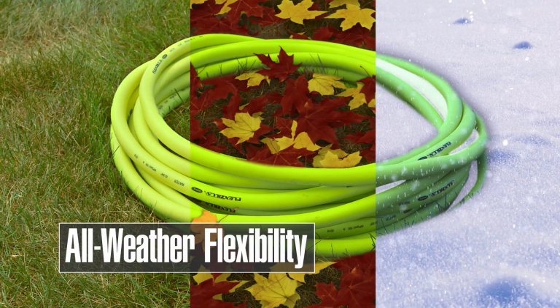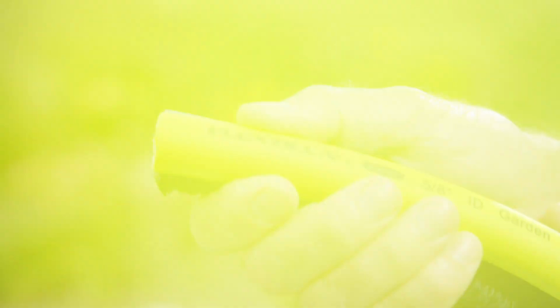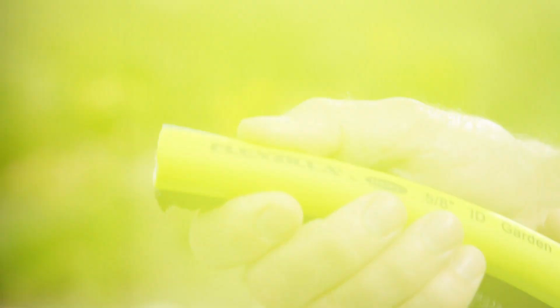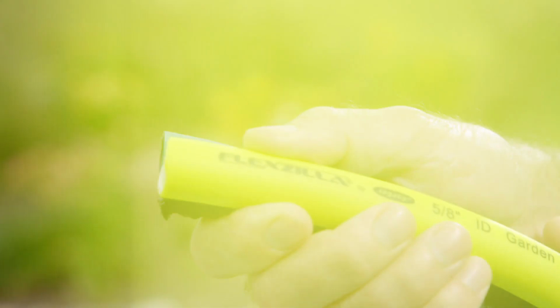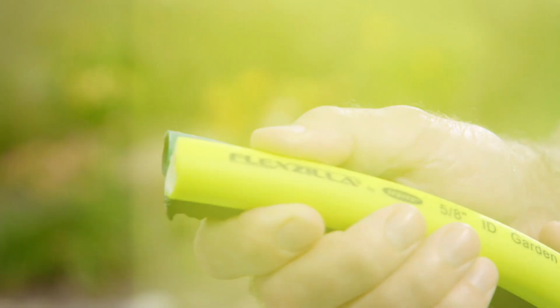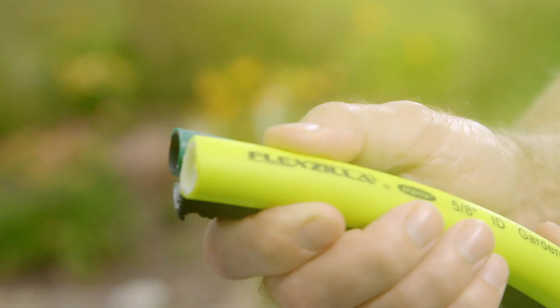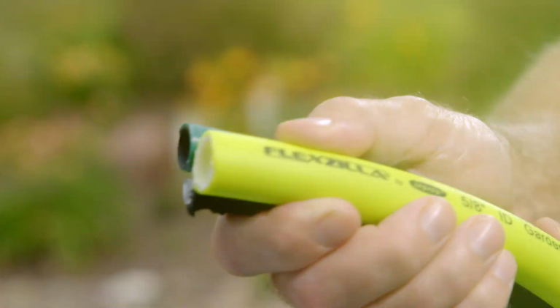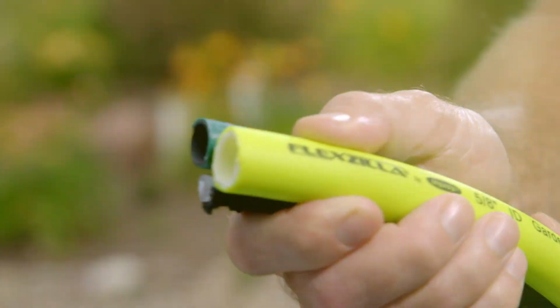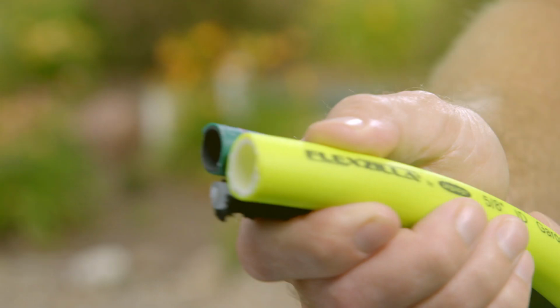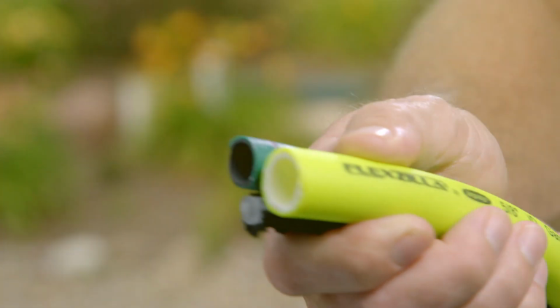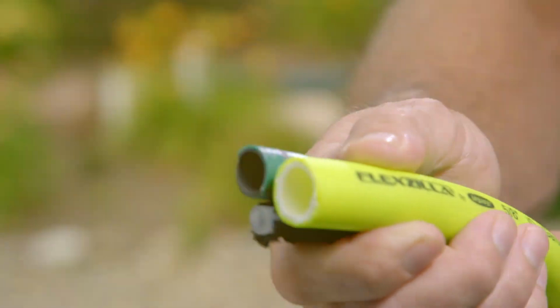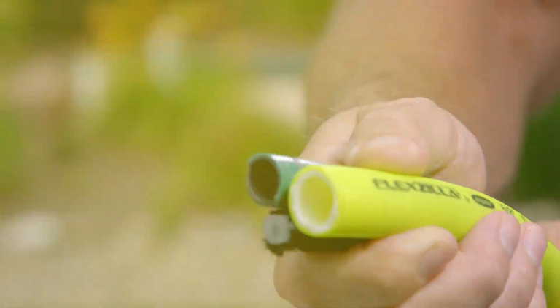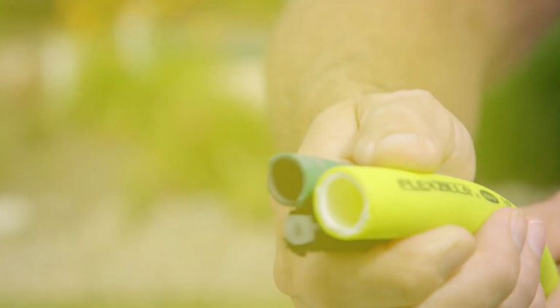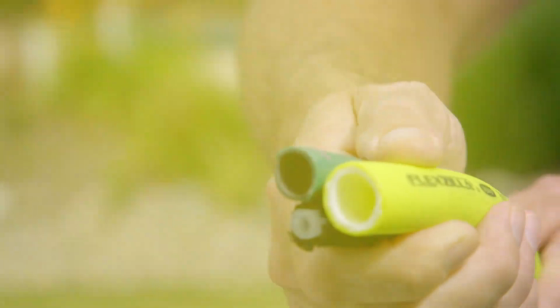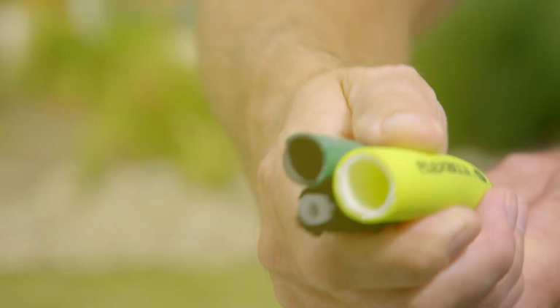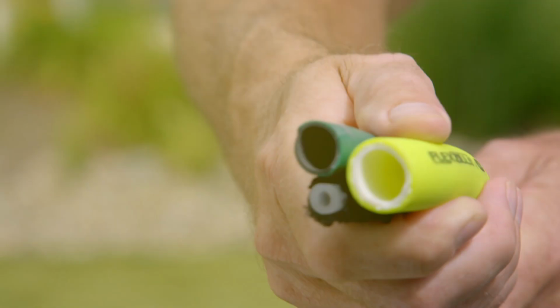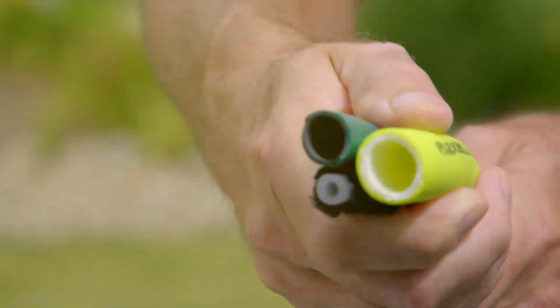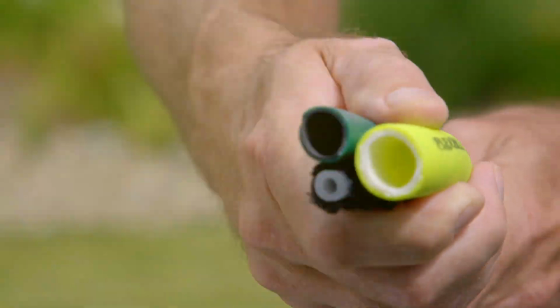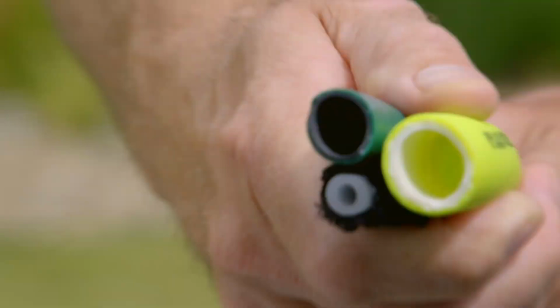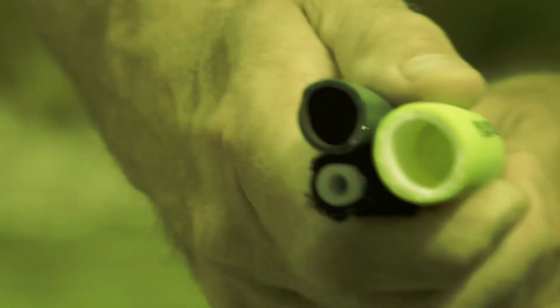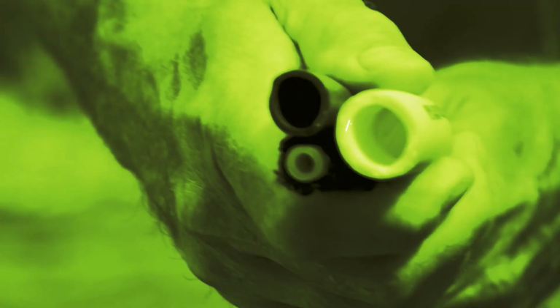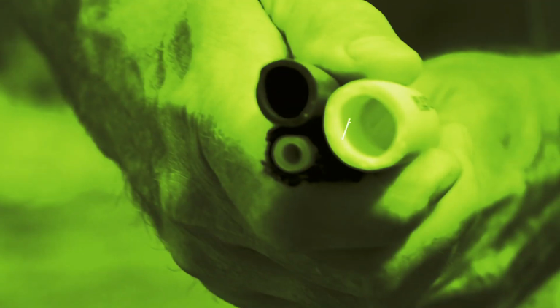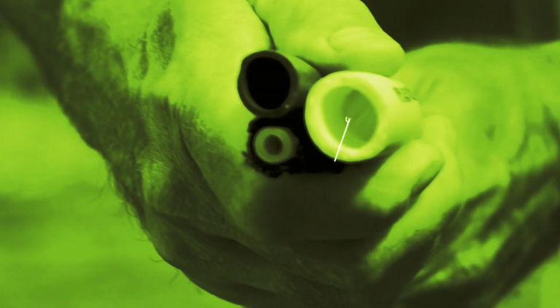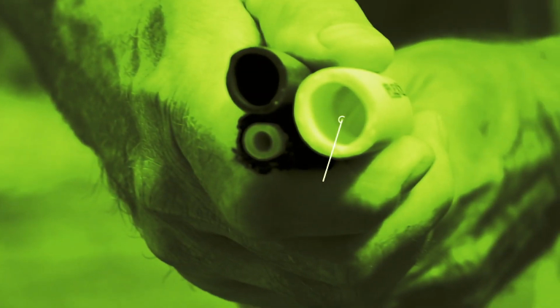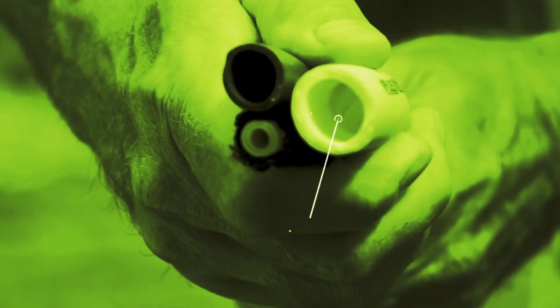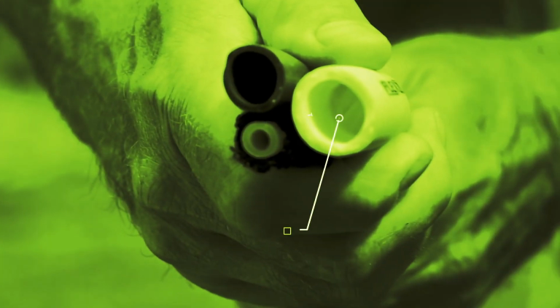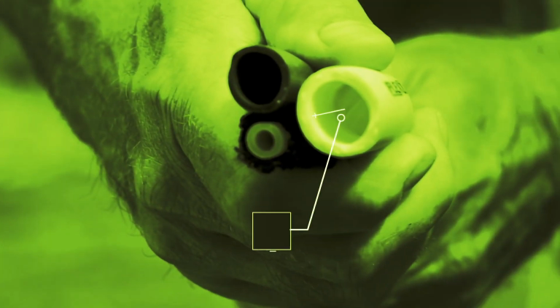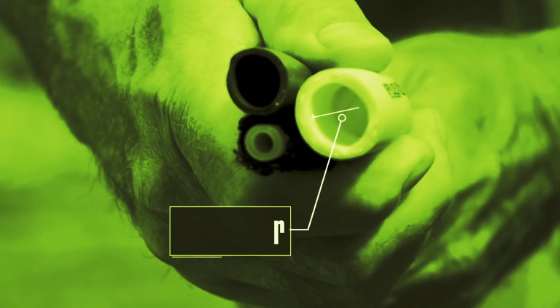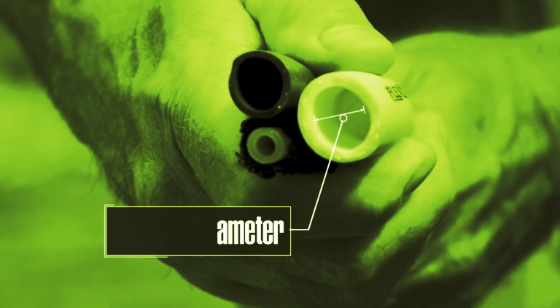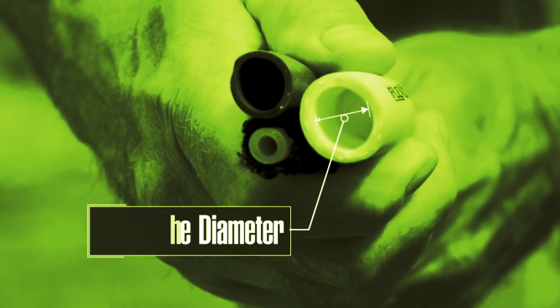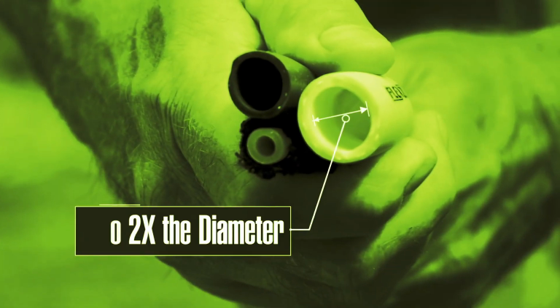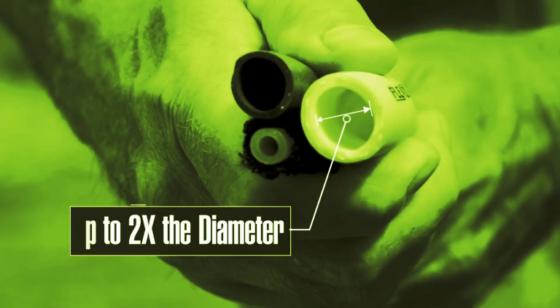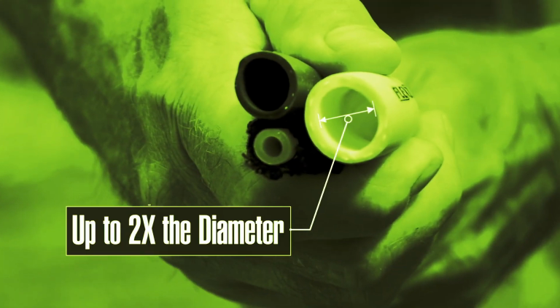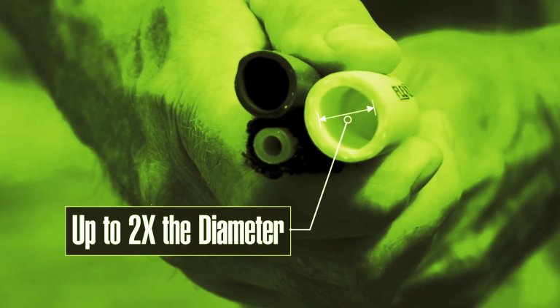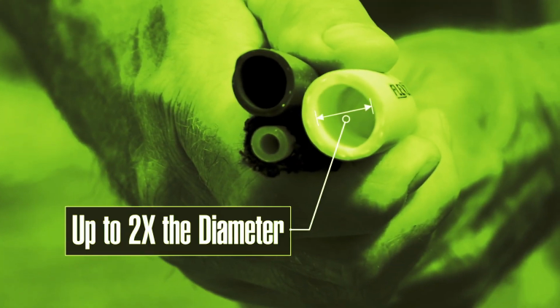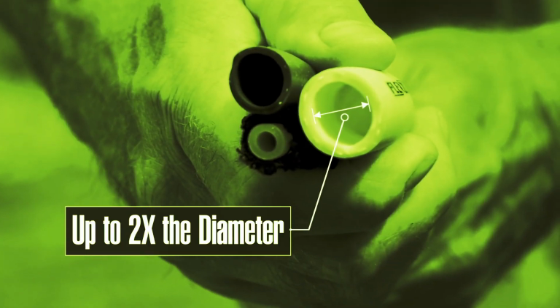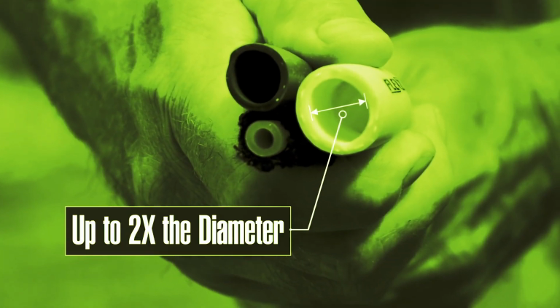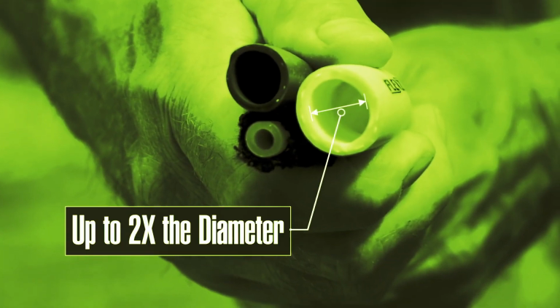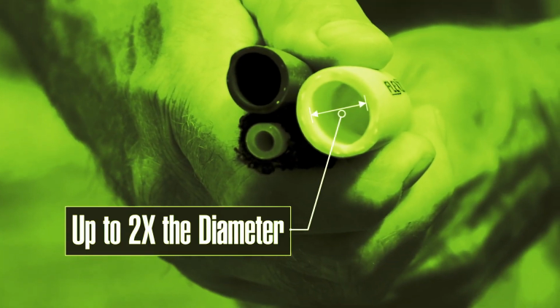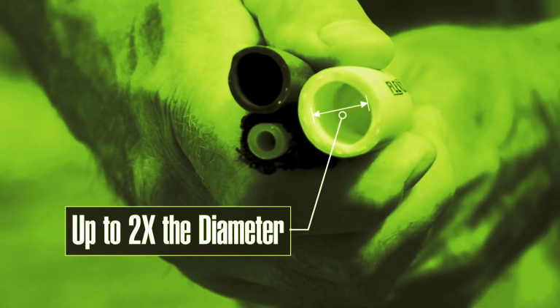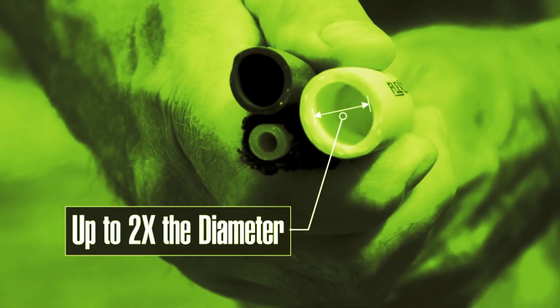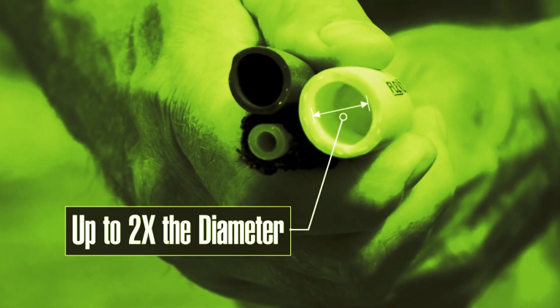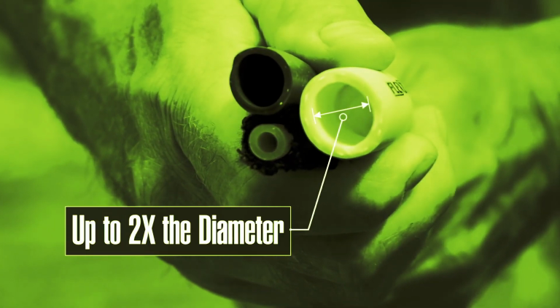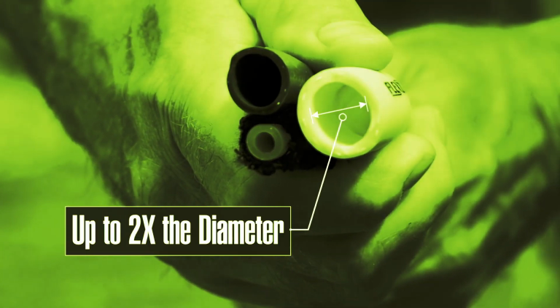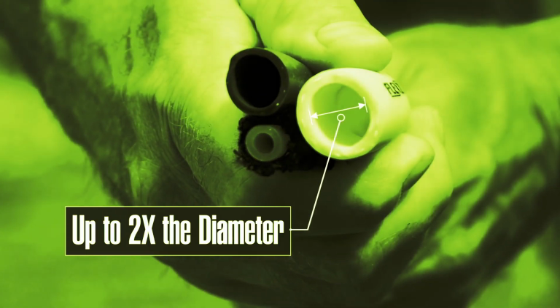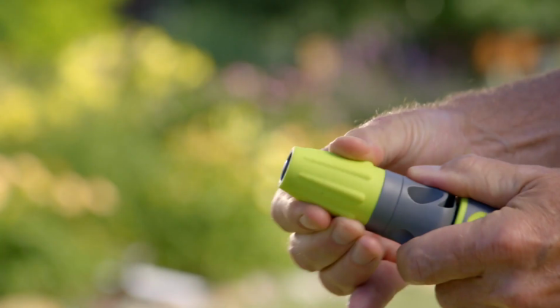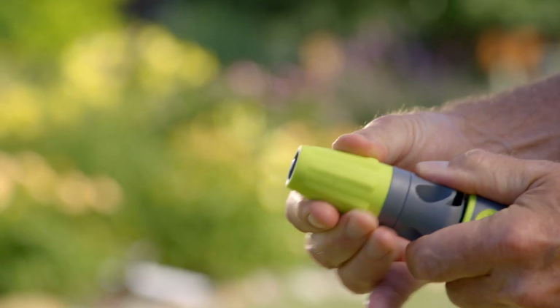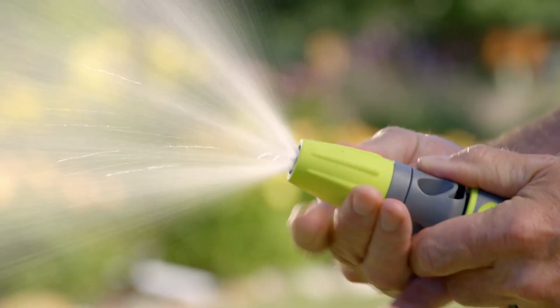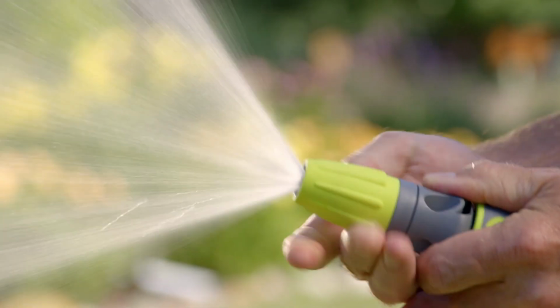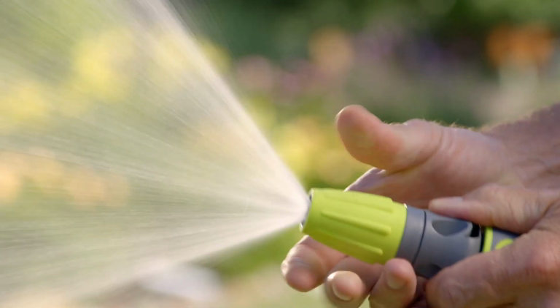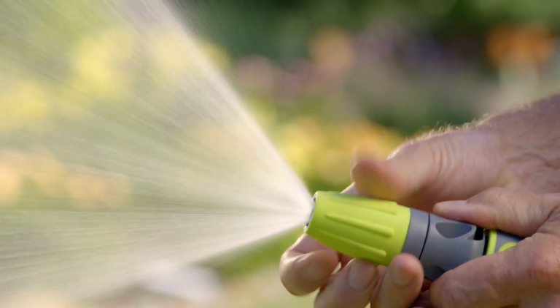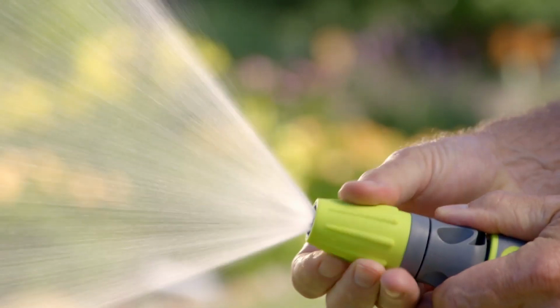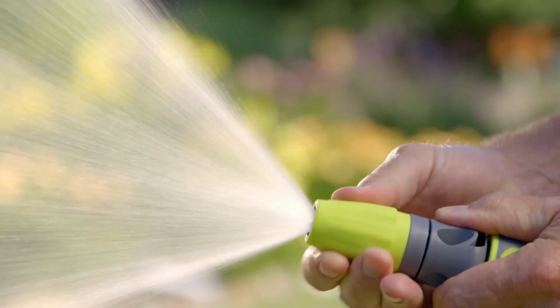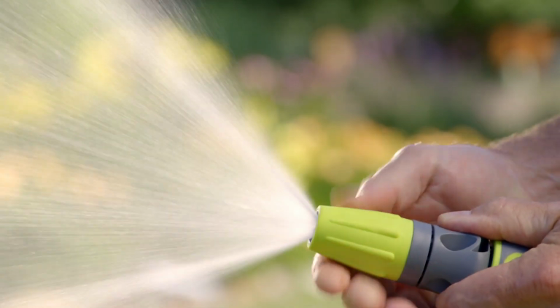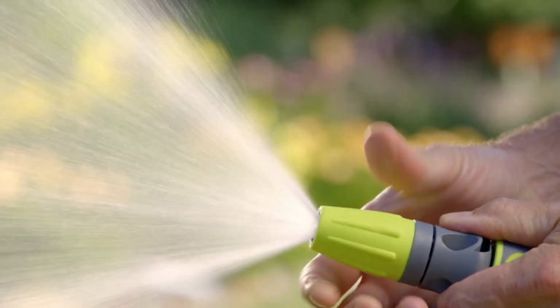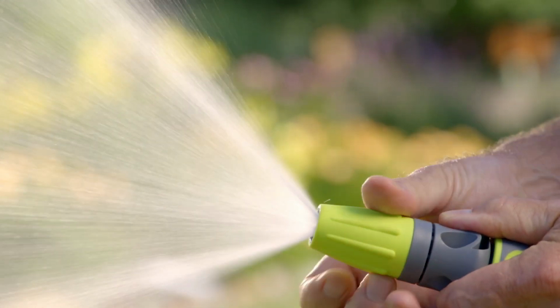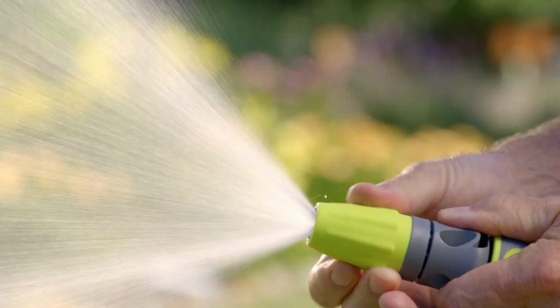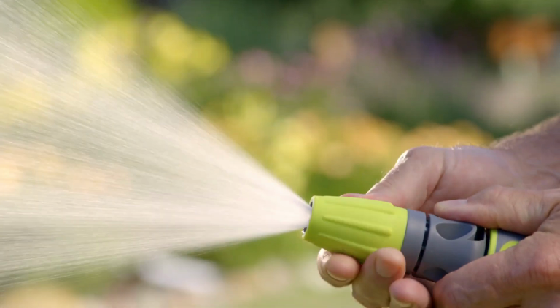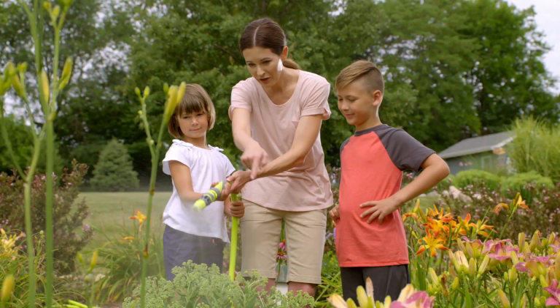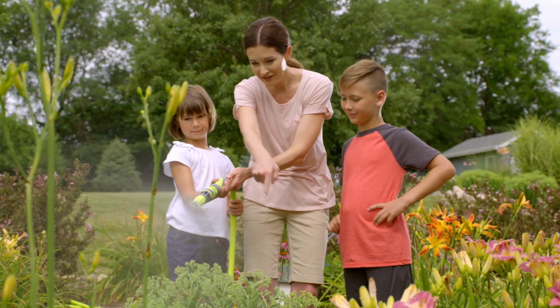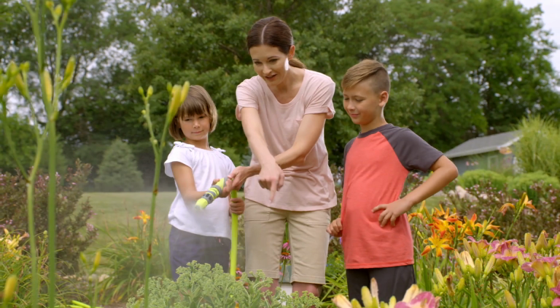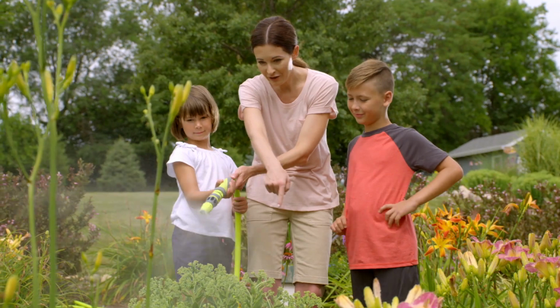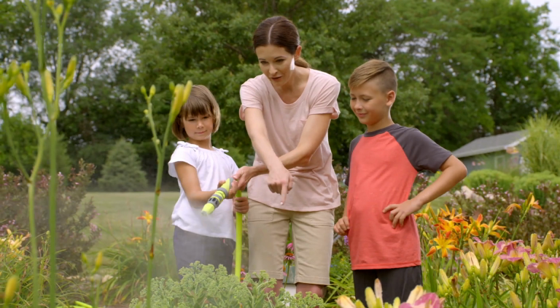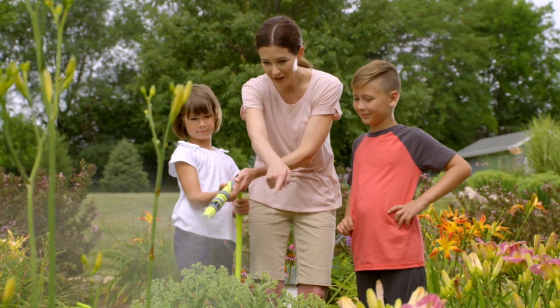Plus, Flexilla is twice the diameter of those flimsy expandable hoses for maximum water flow.